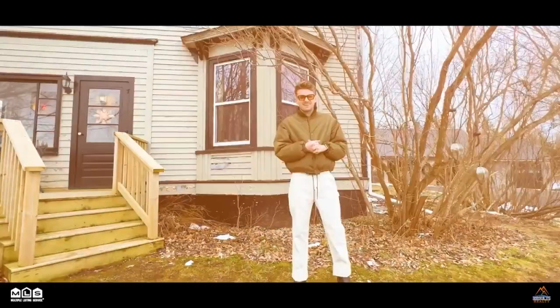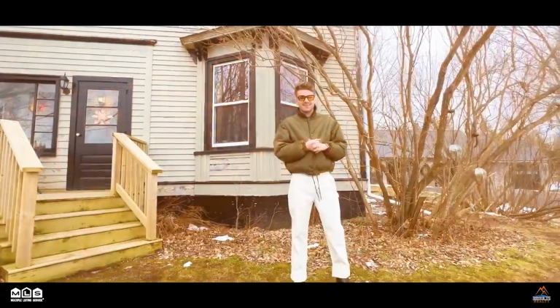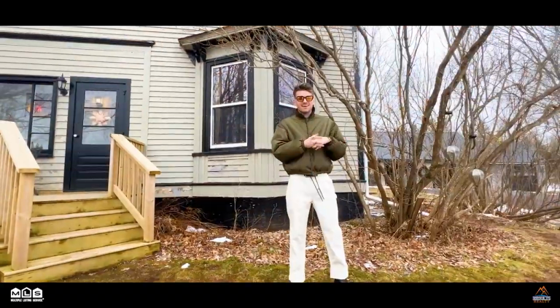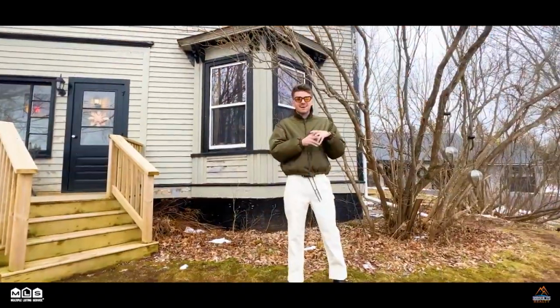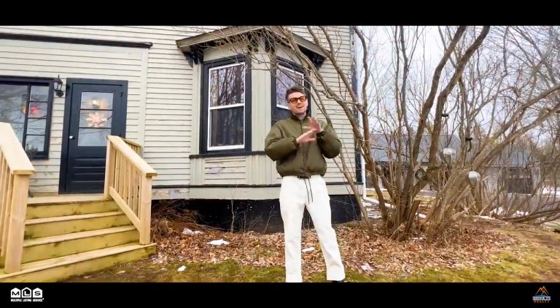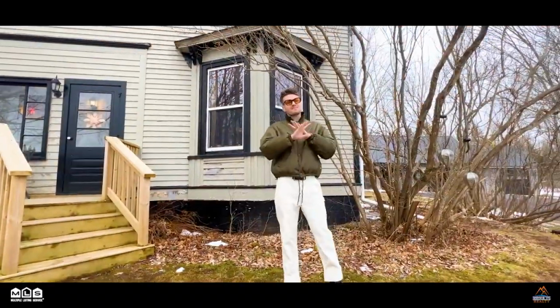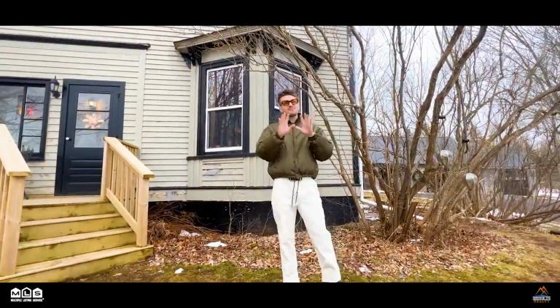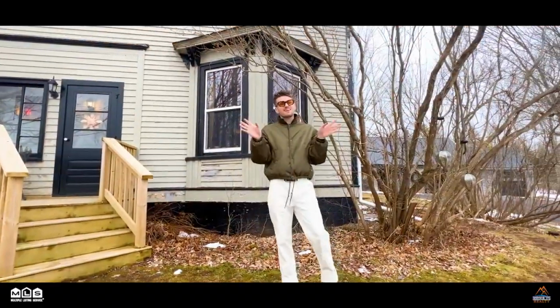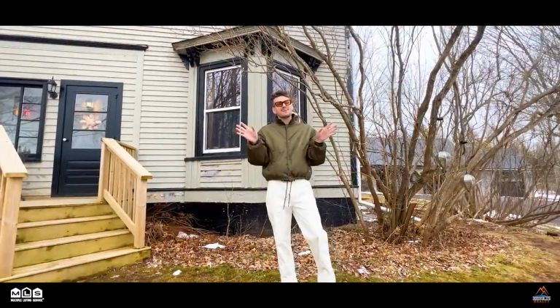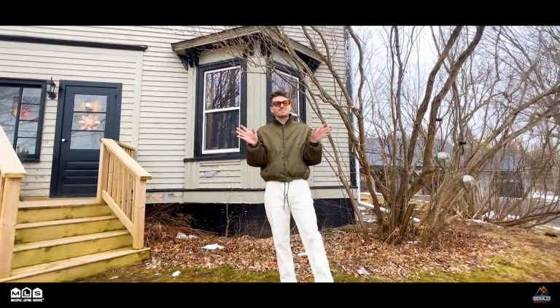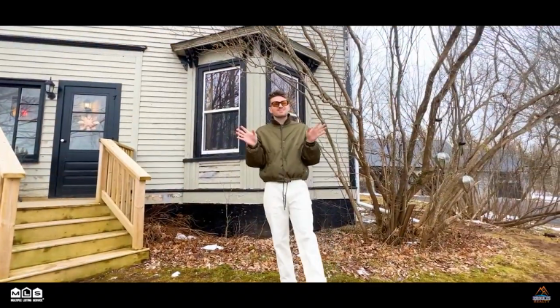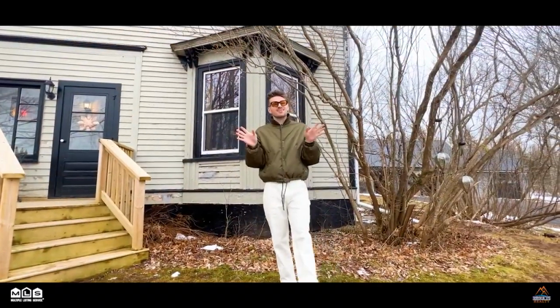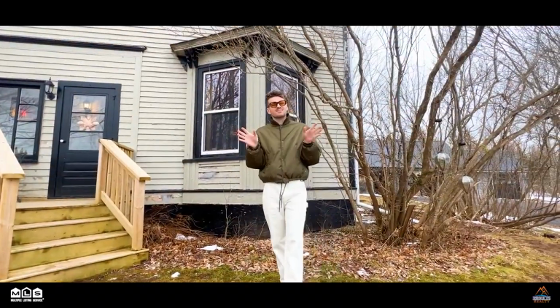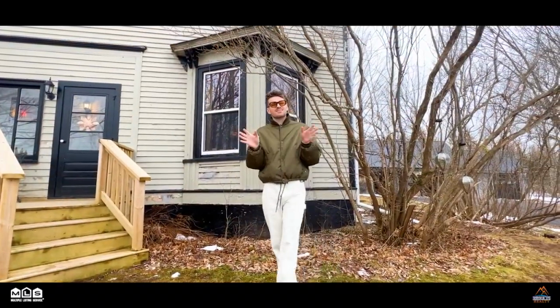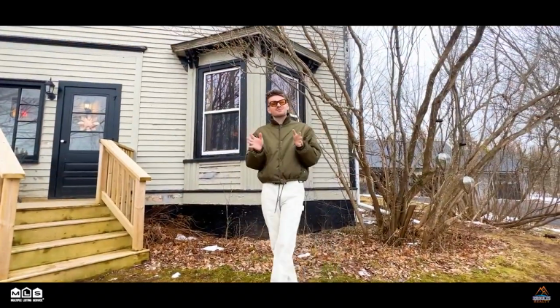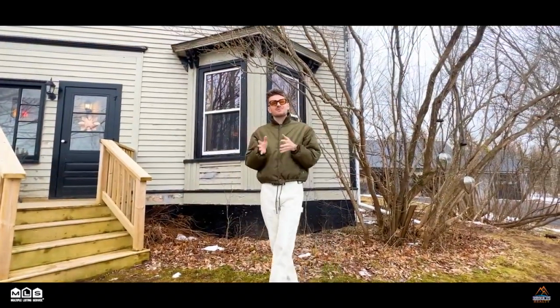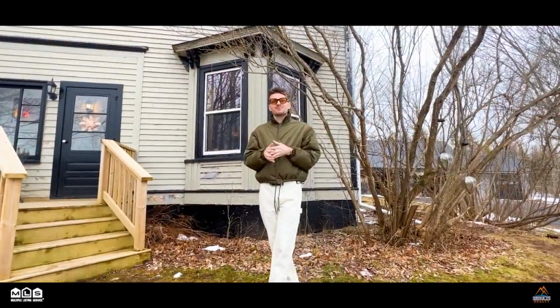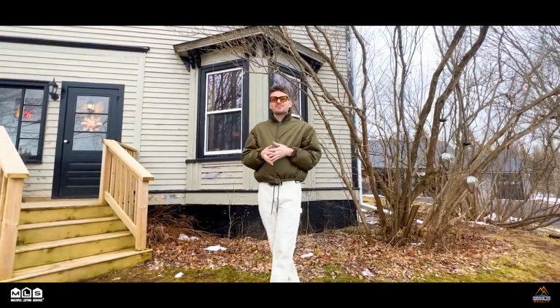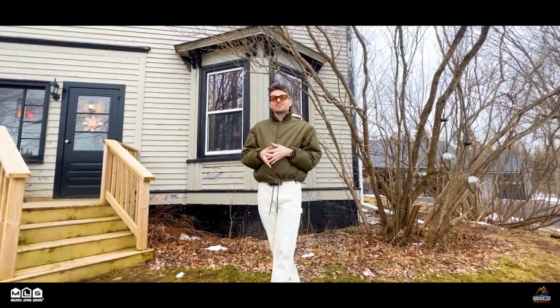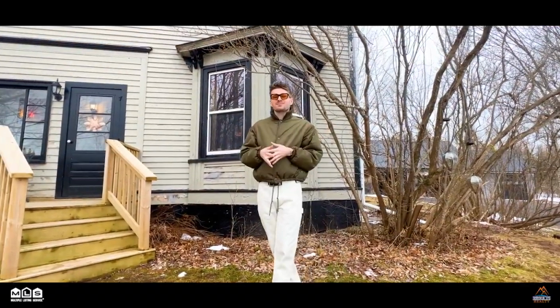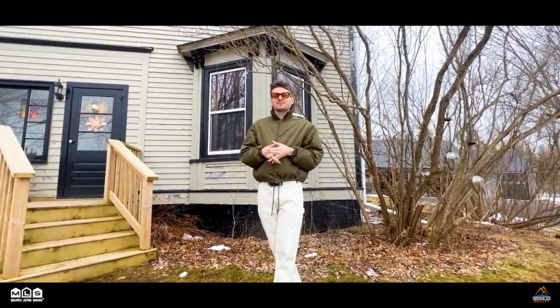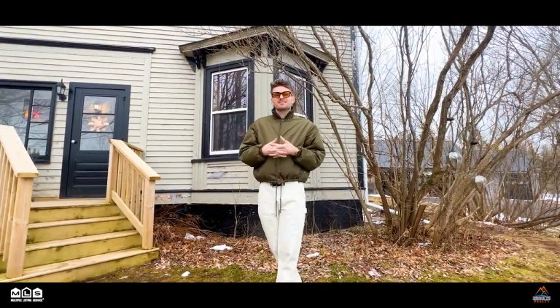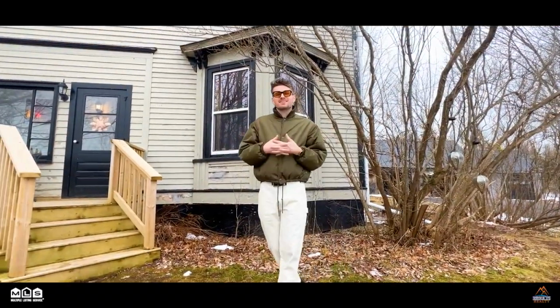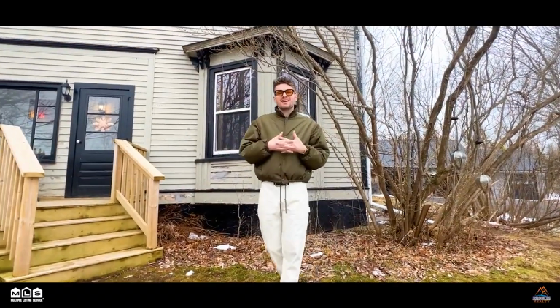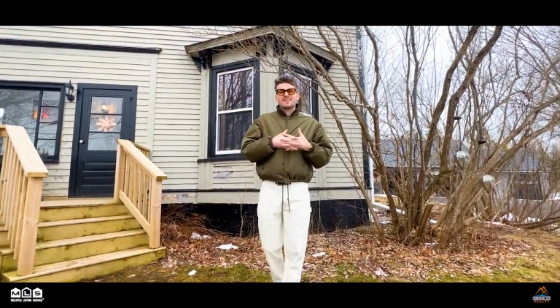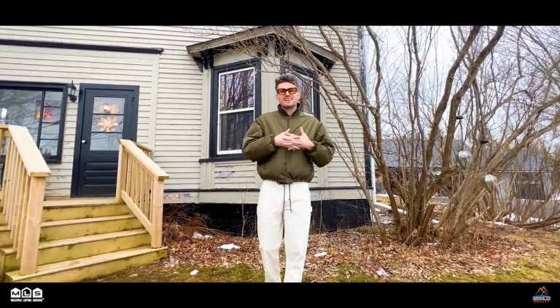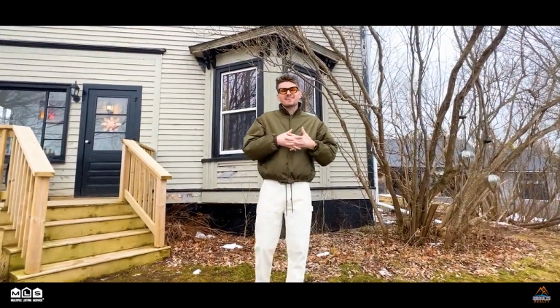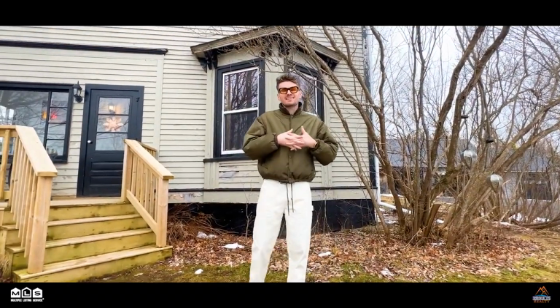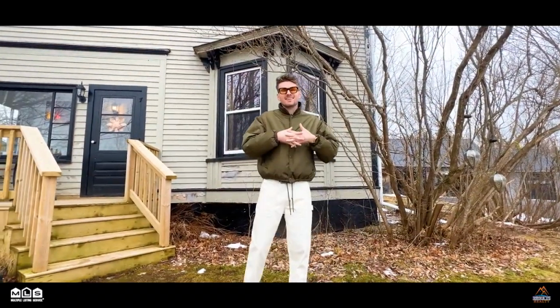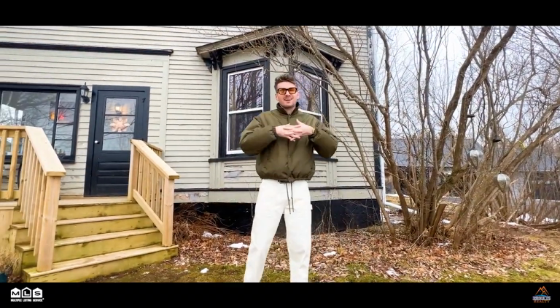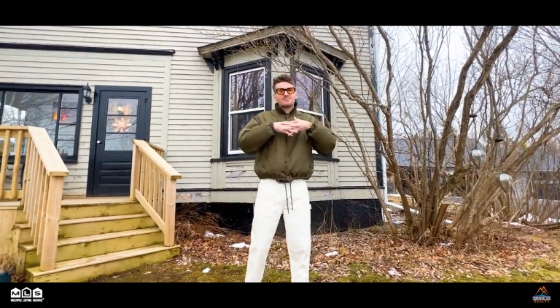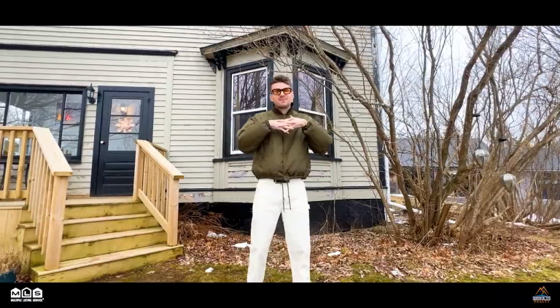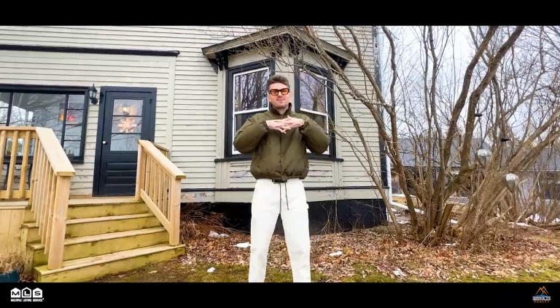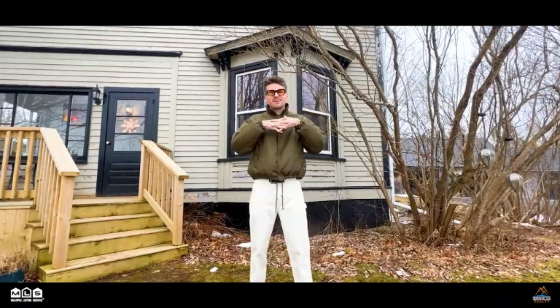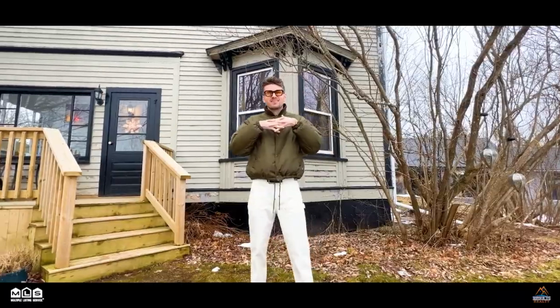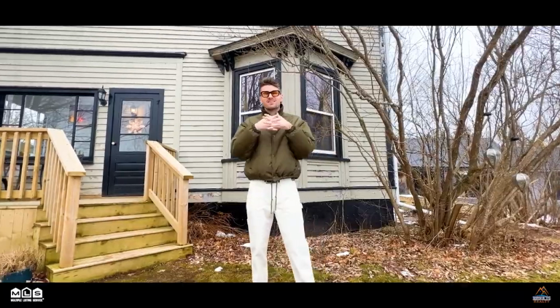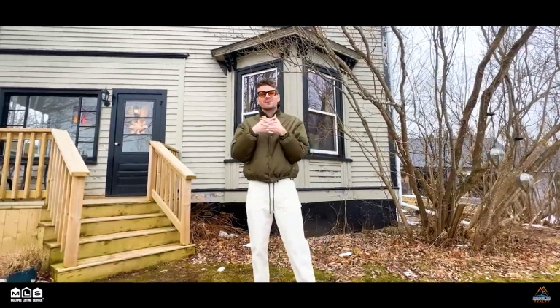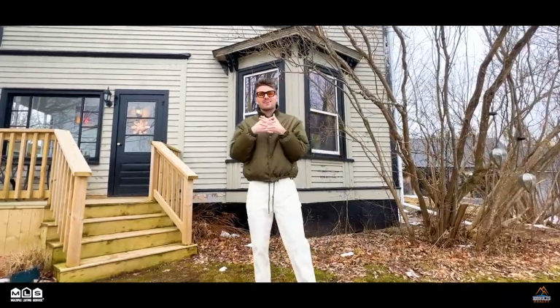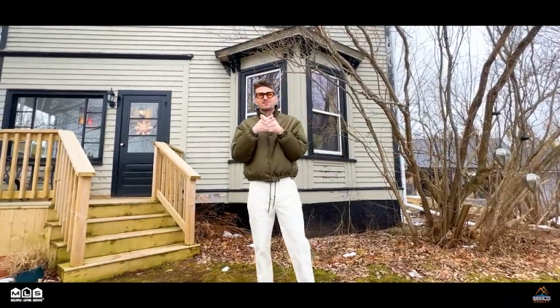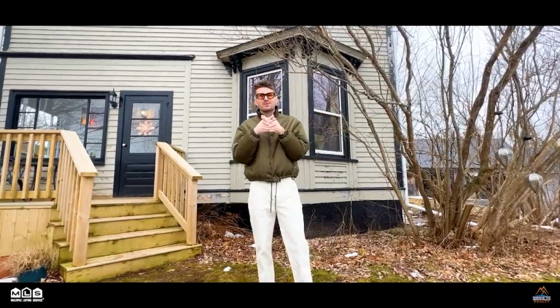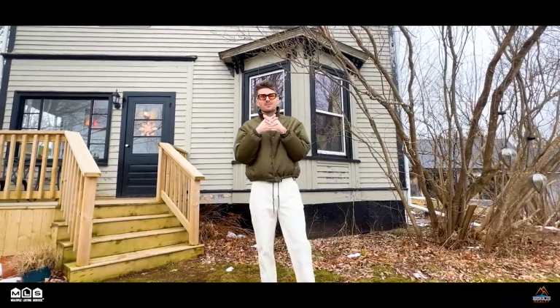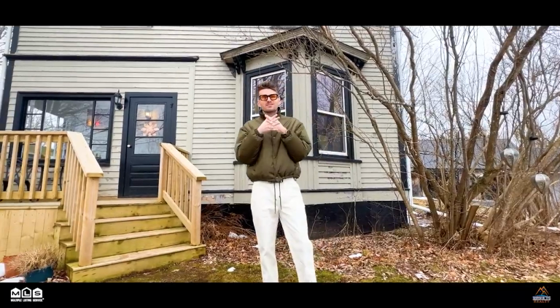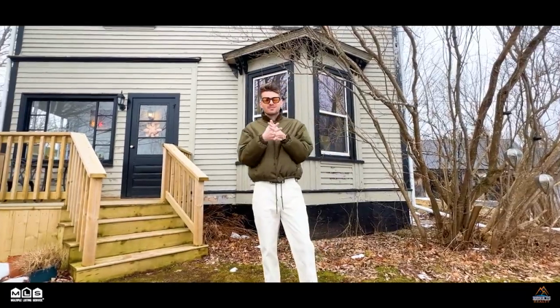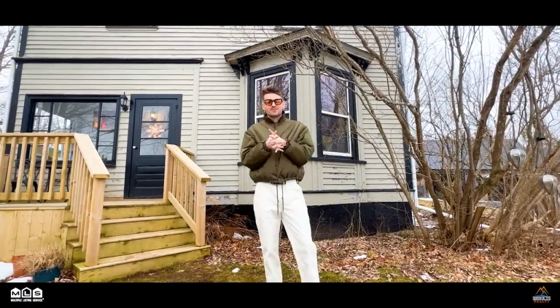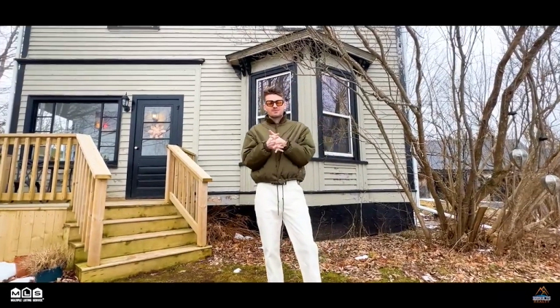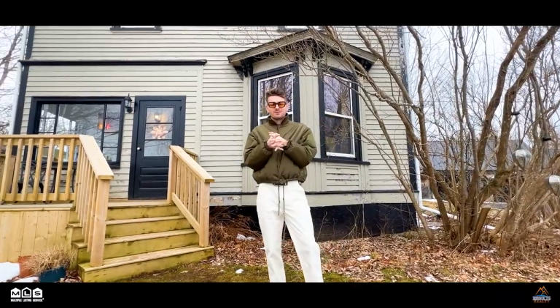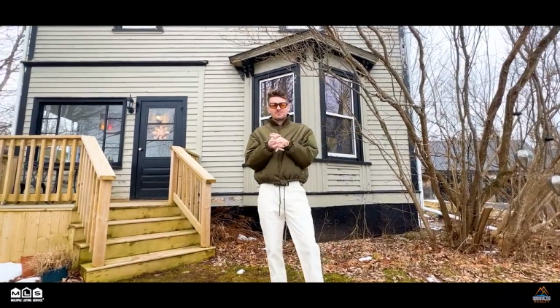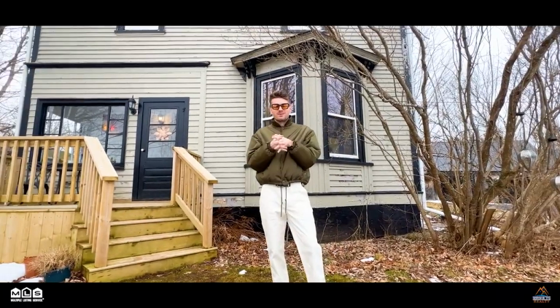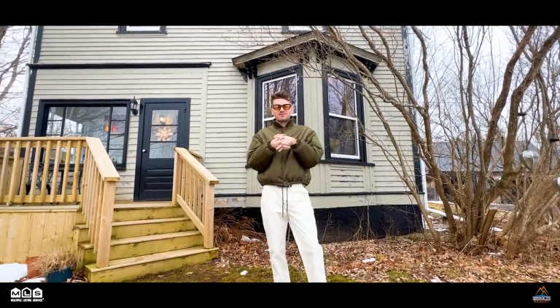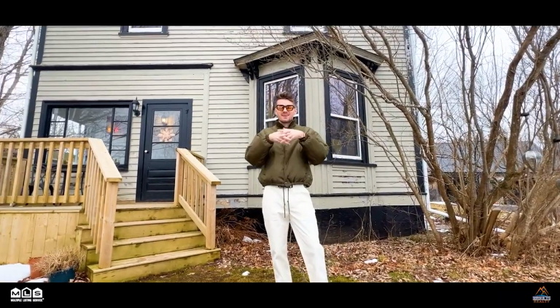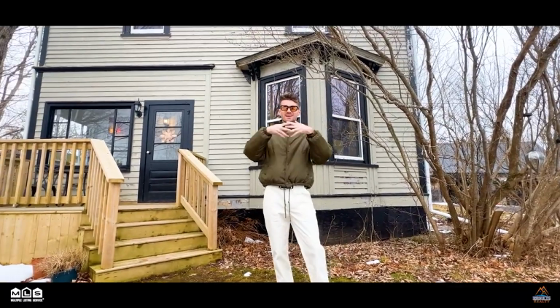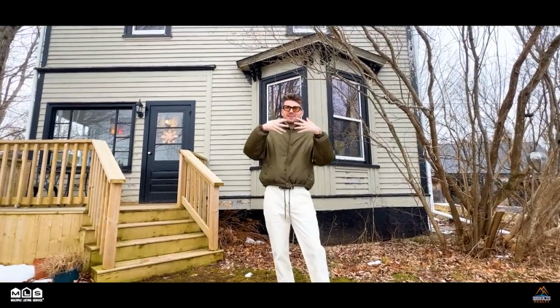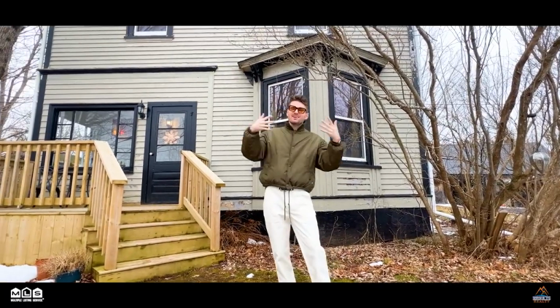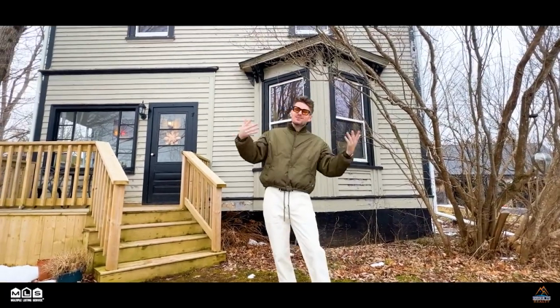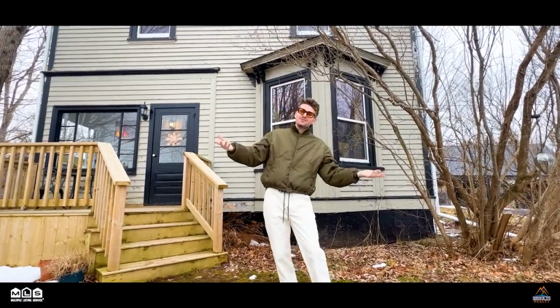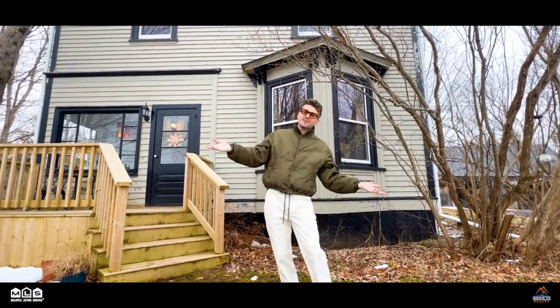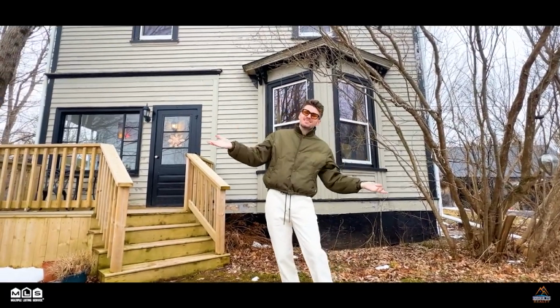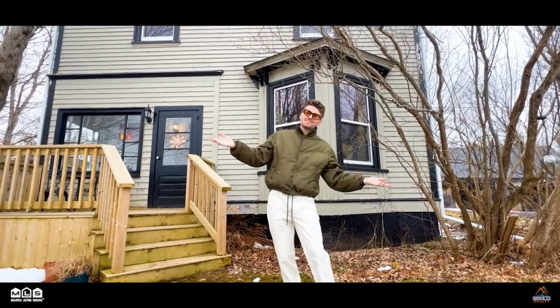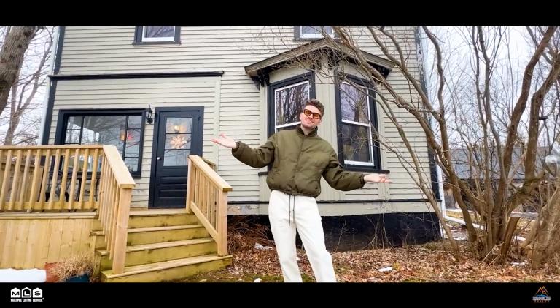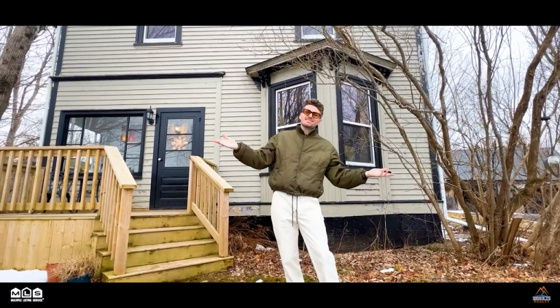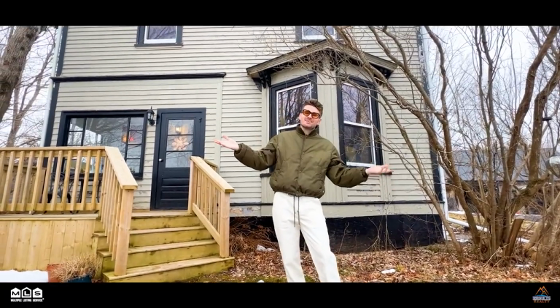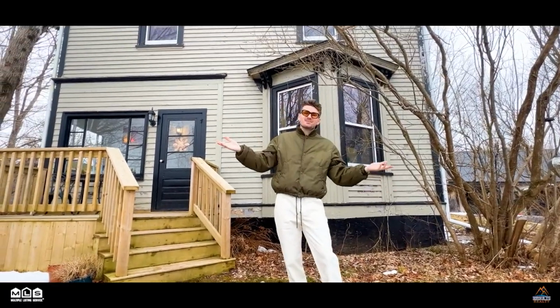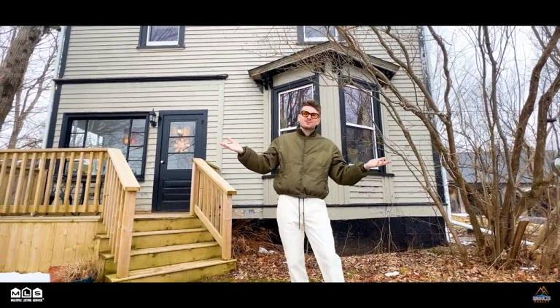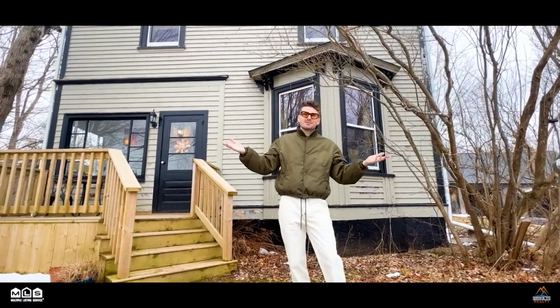Hi everybody, it's Jake Chisholm with Results Realty Atlantic and I'm here at 3912 Scottsburn Road — and you guessed it, Scottsburn.